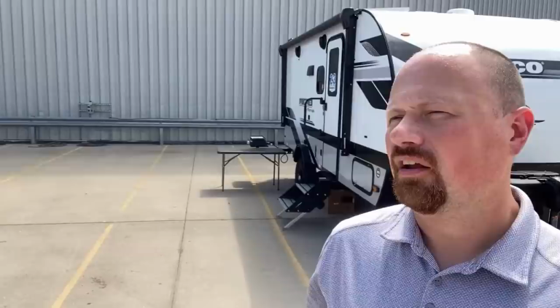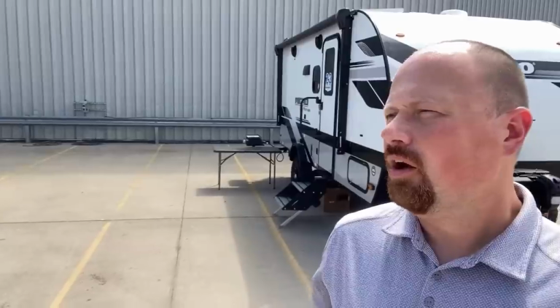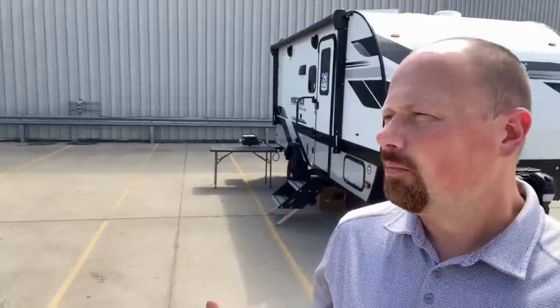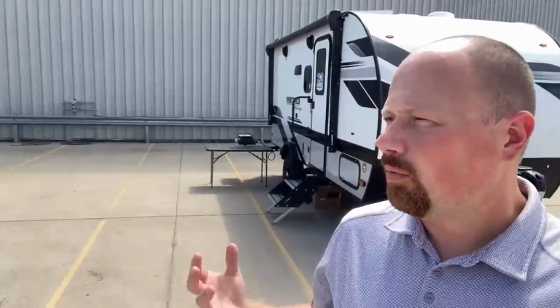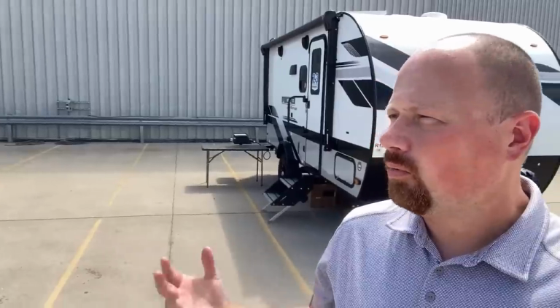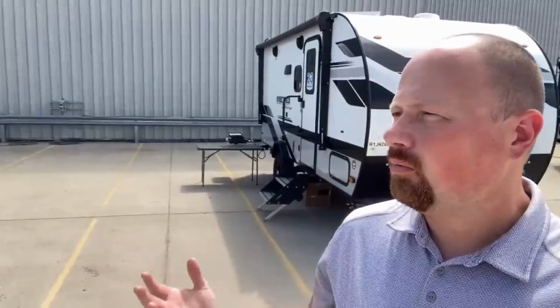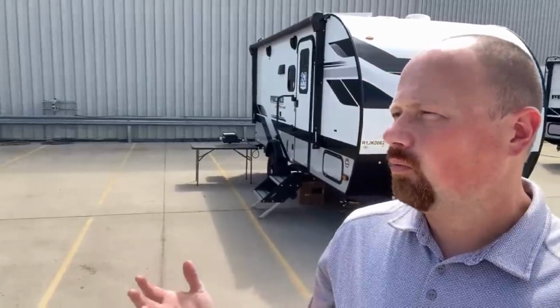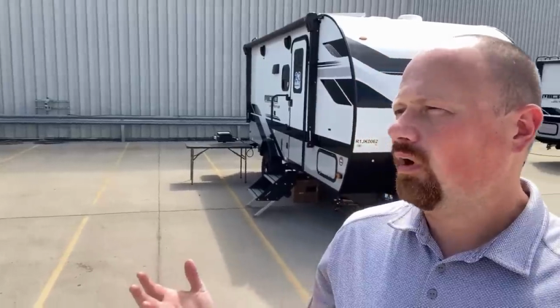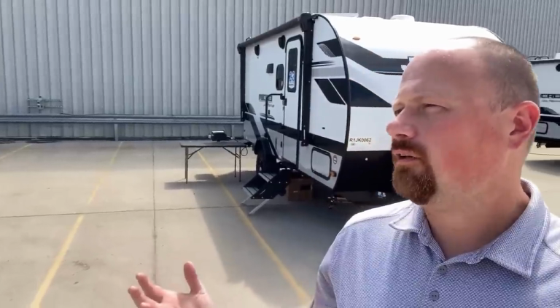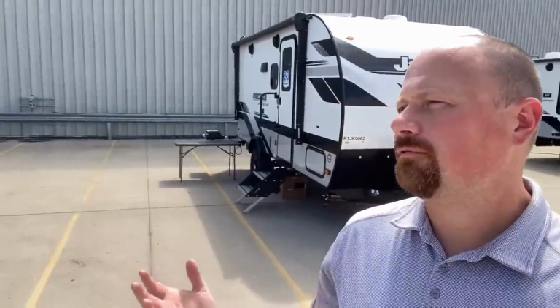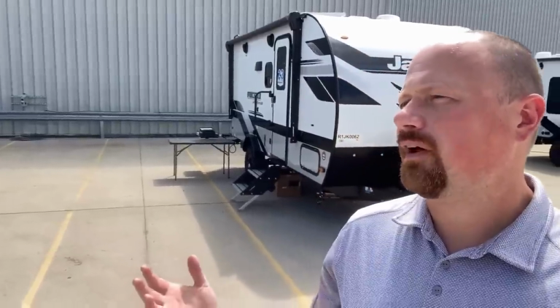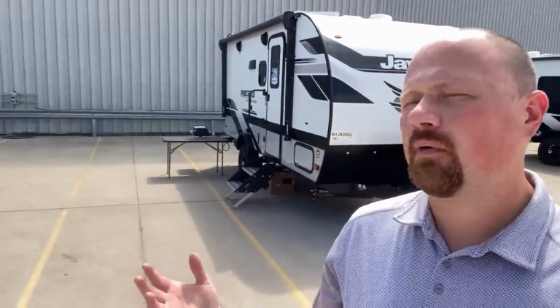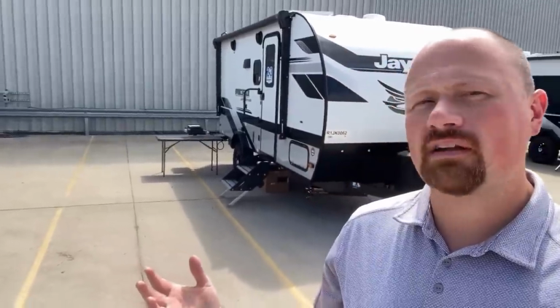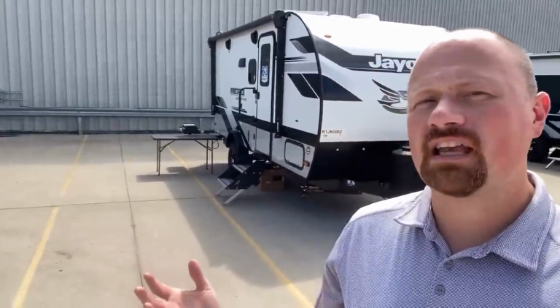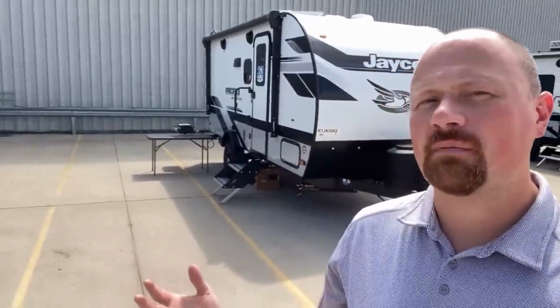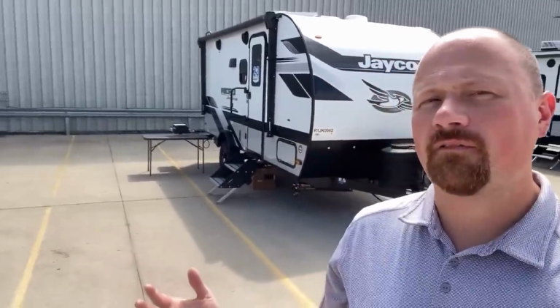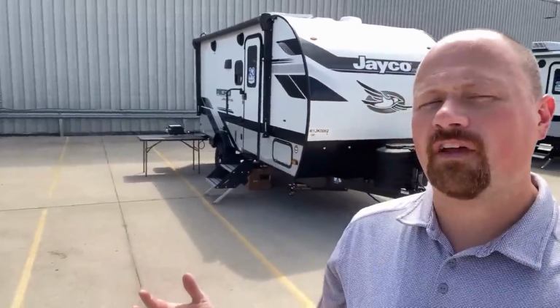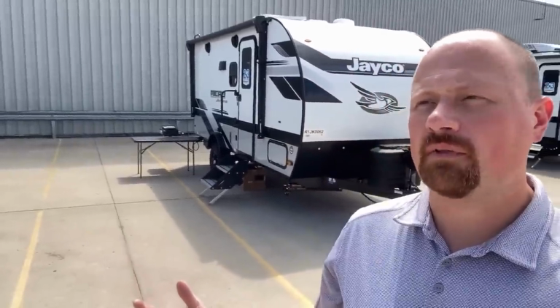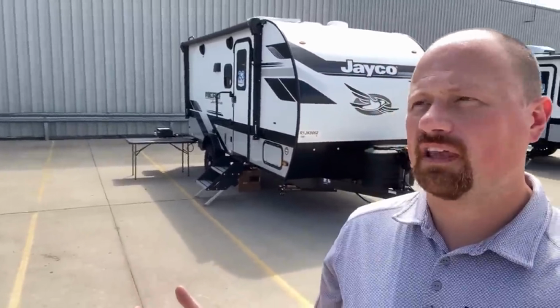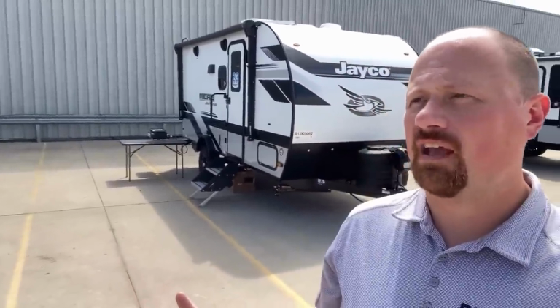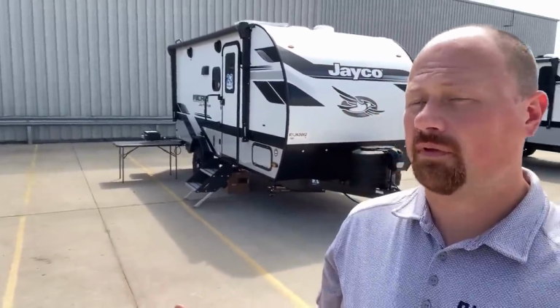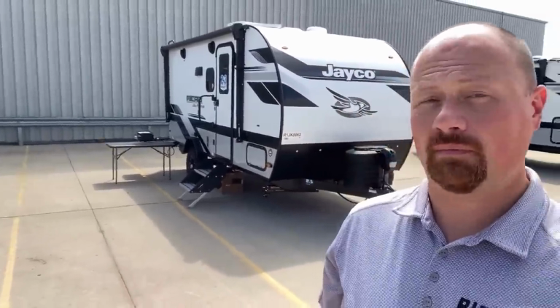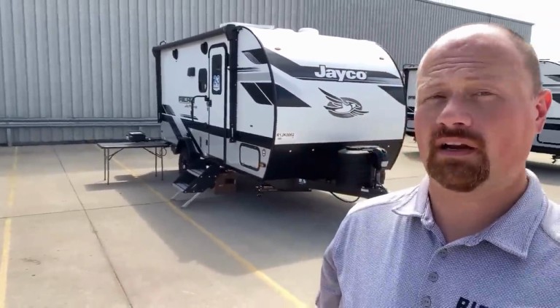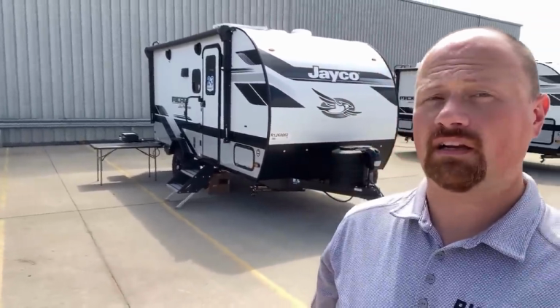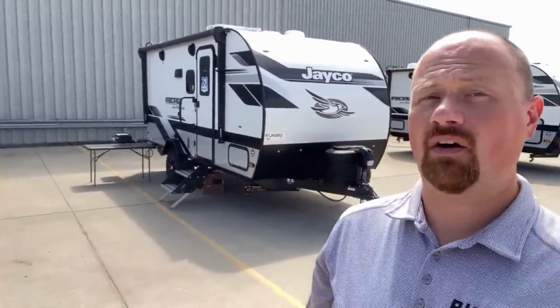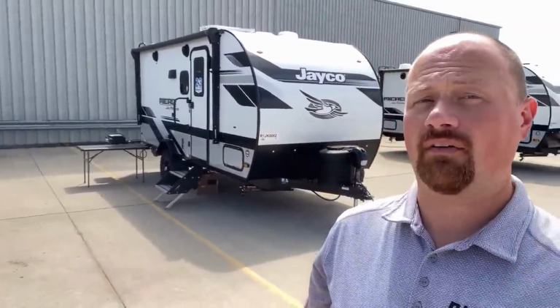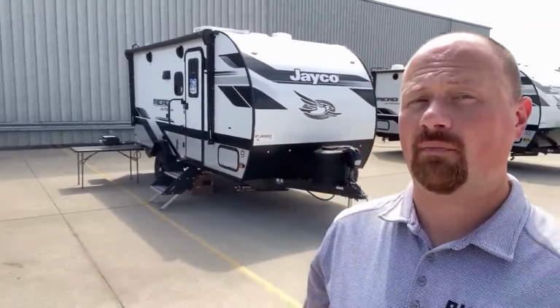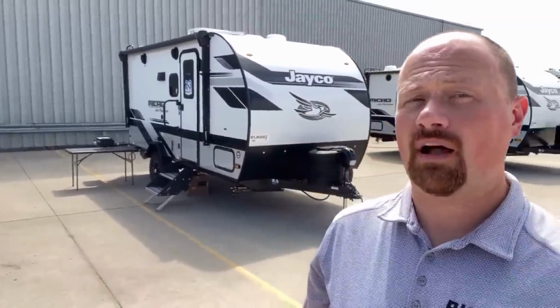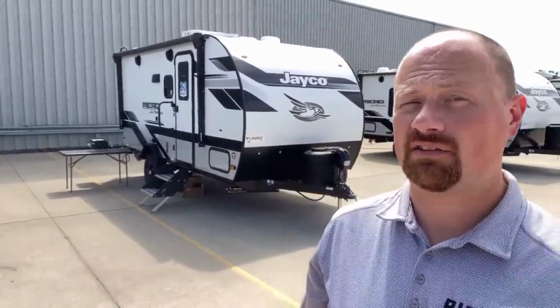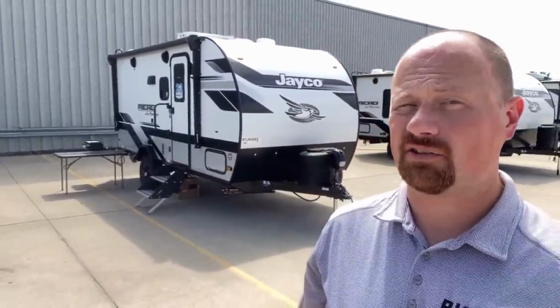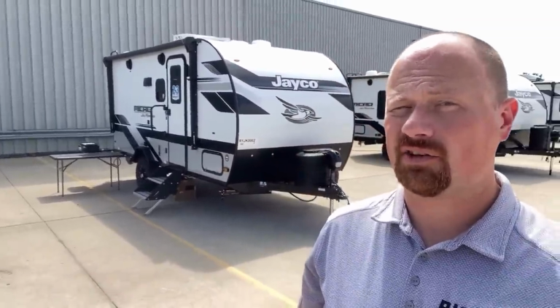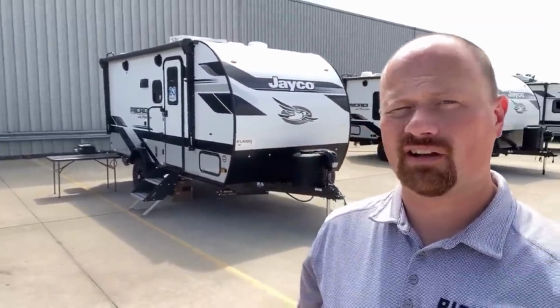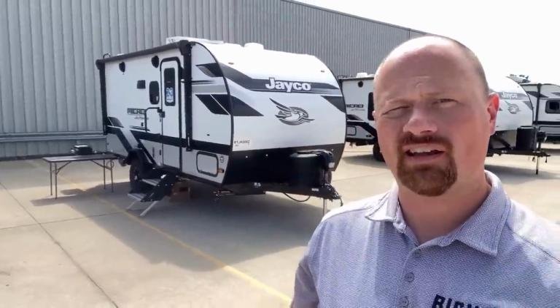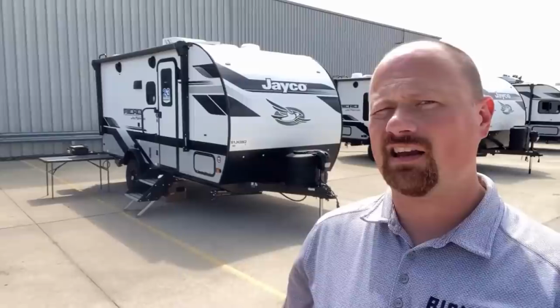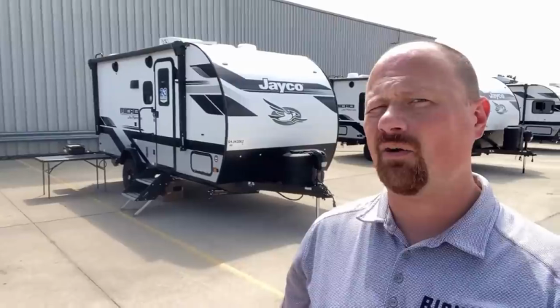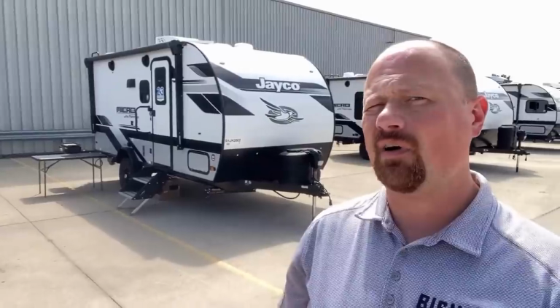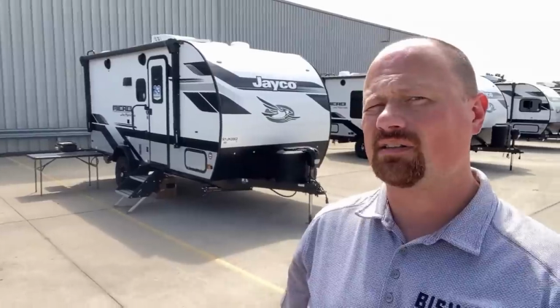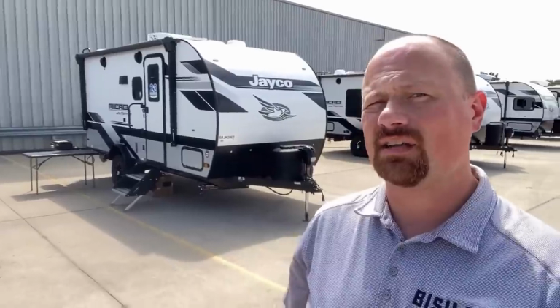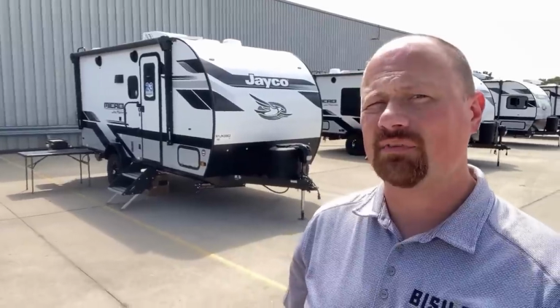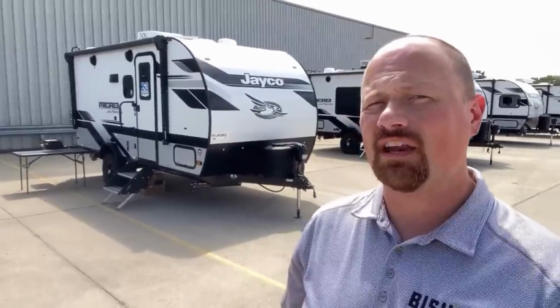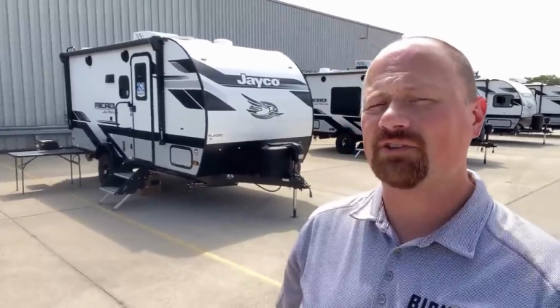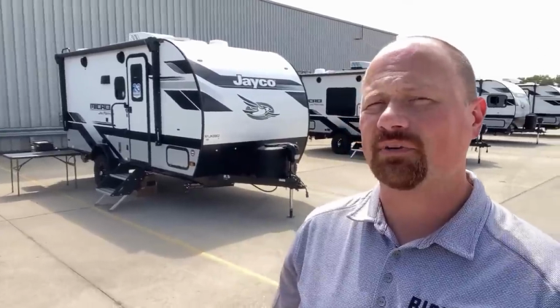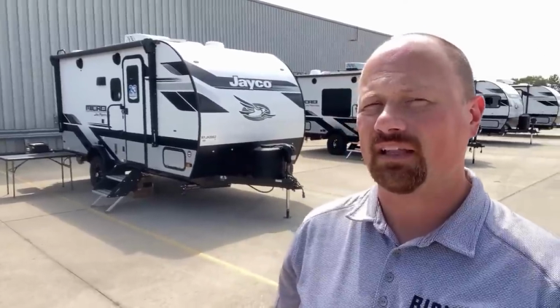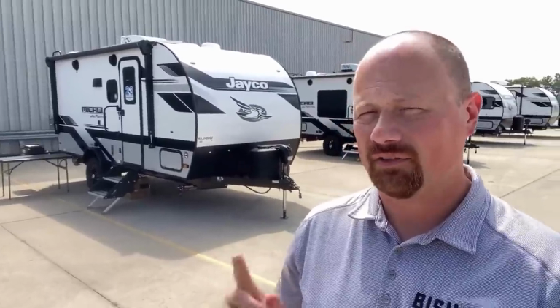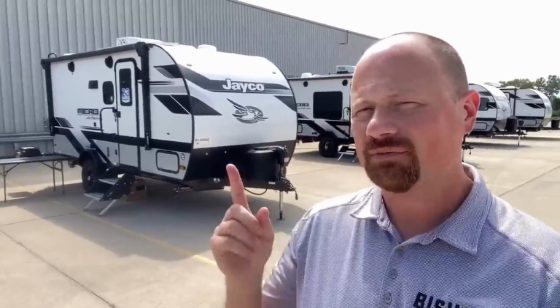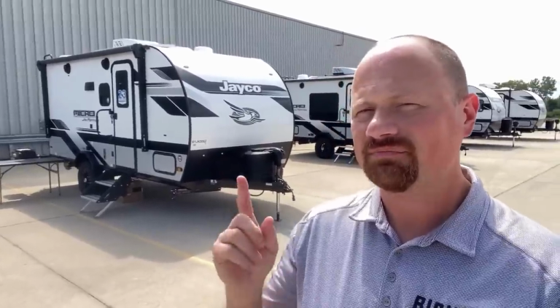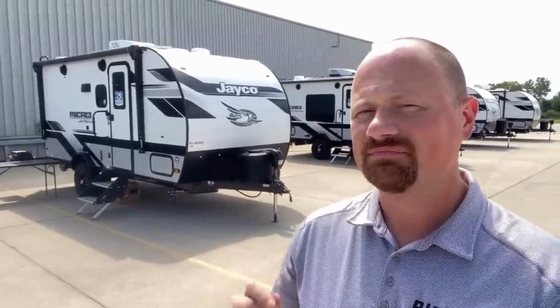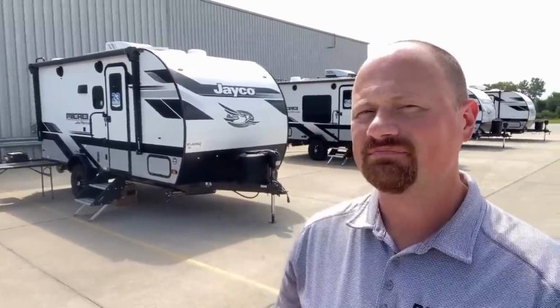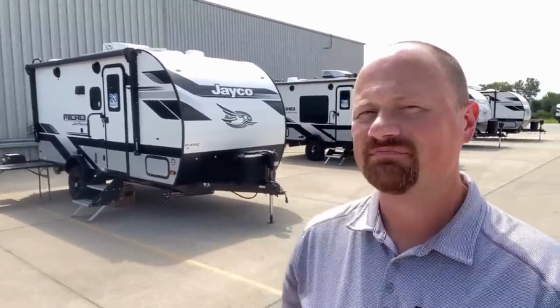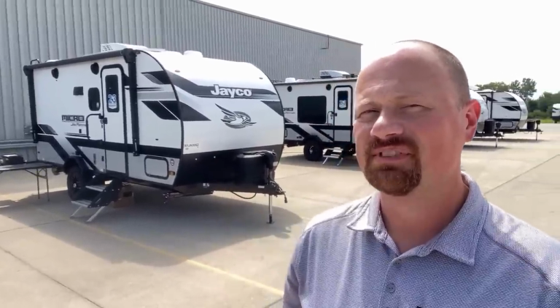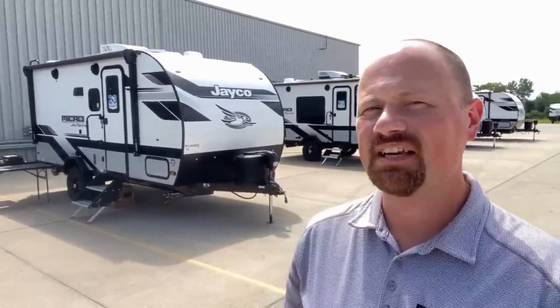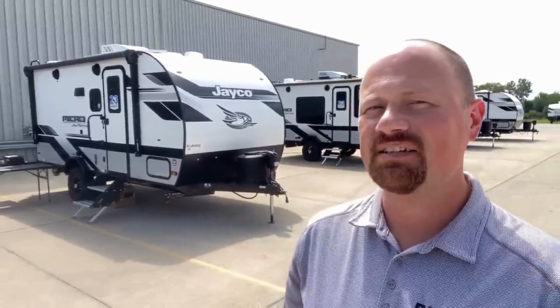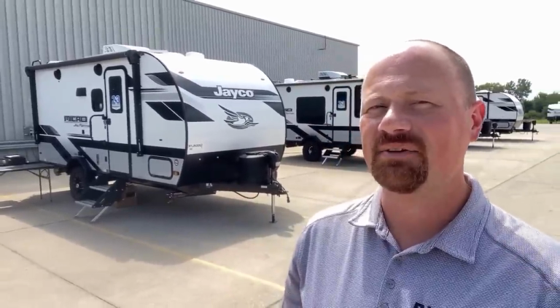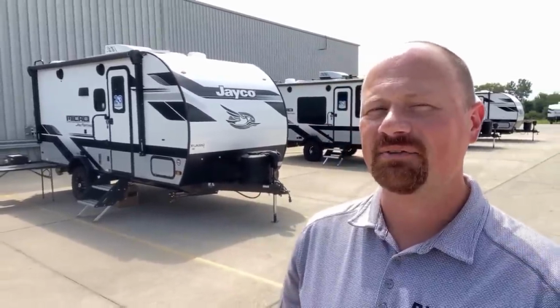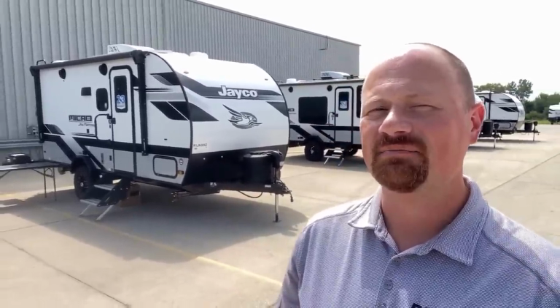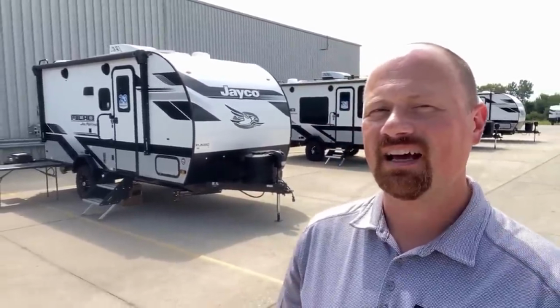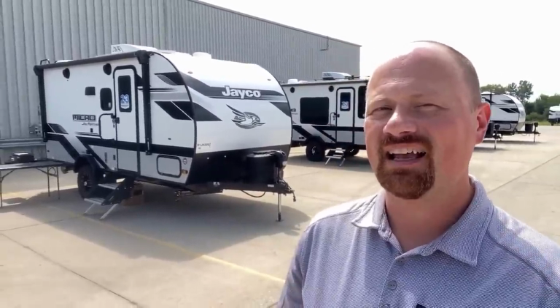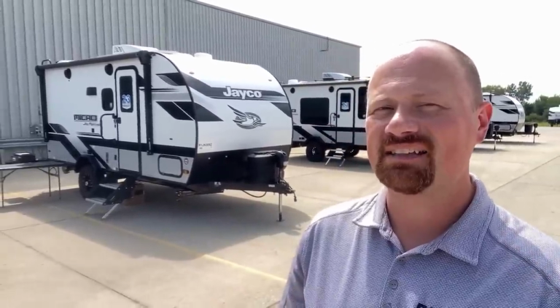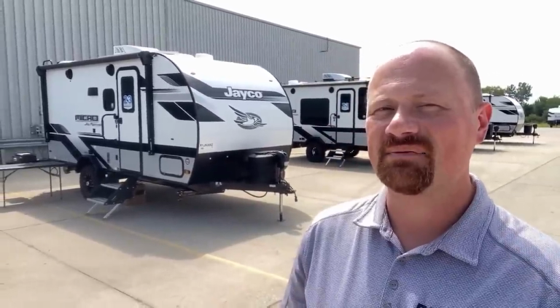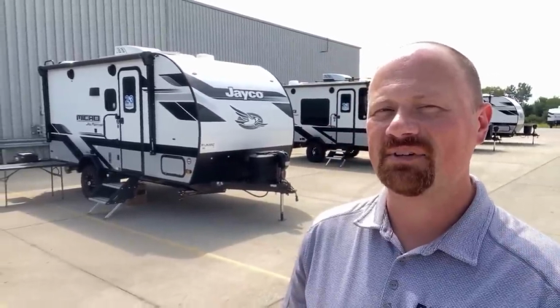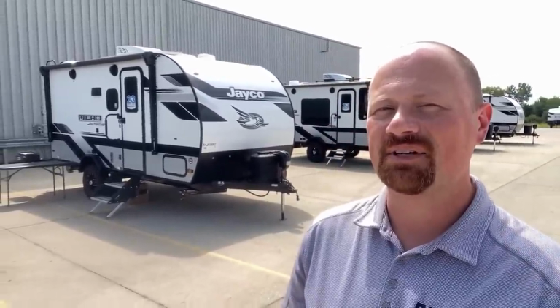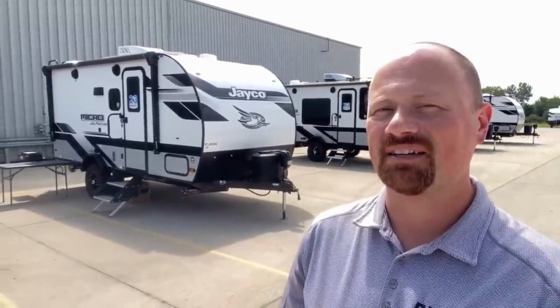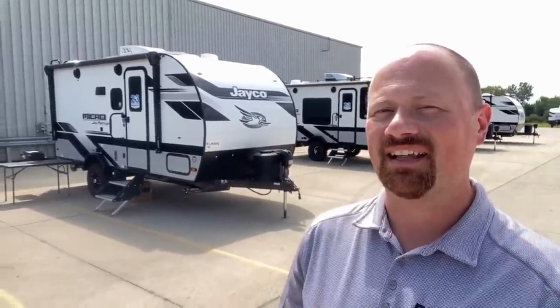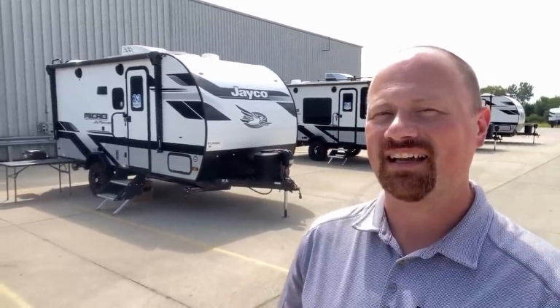What if I want to take my family camping, but I don't have a monster truck, and I don't want something entry-level? Stay tuned — I got something you're going to like.